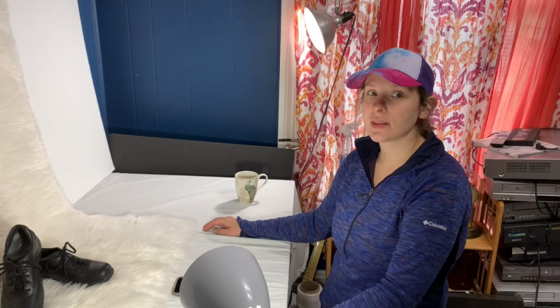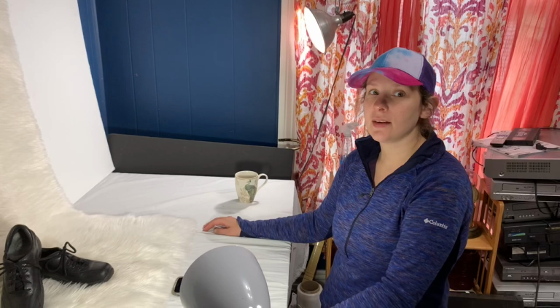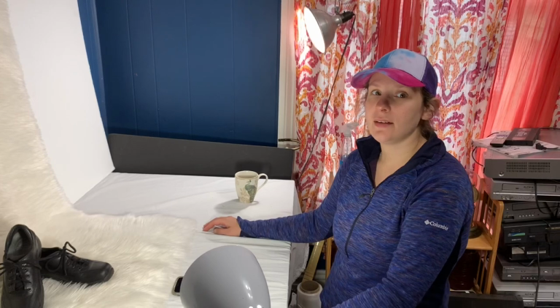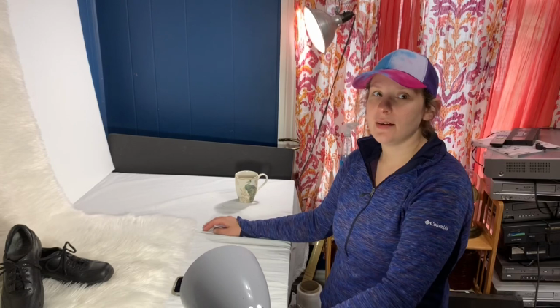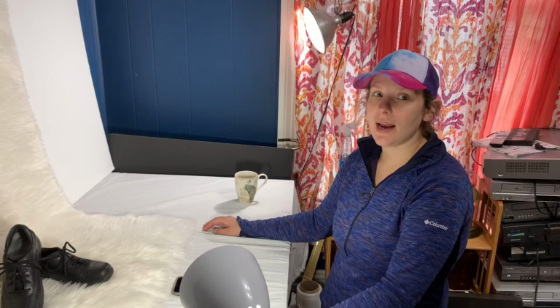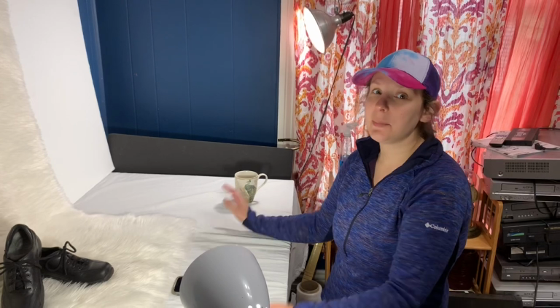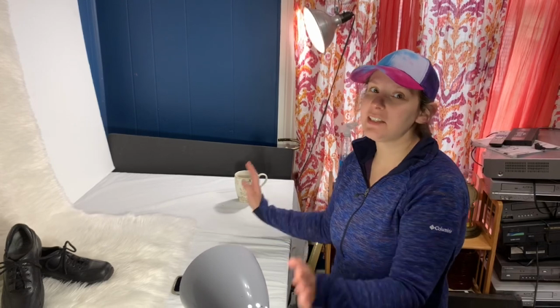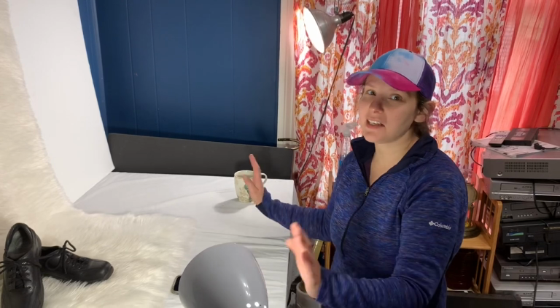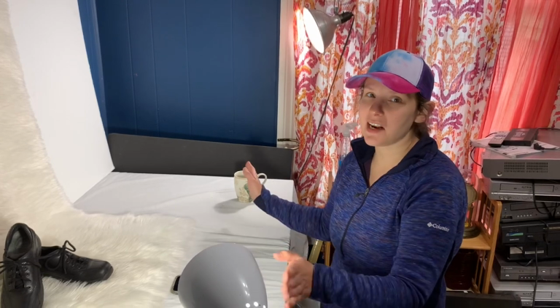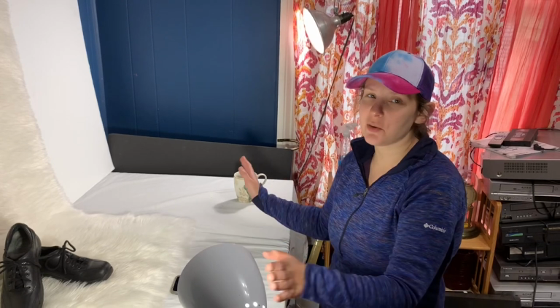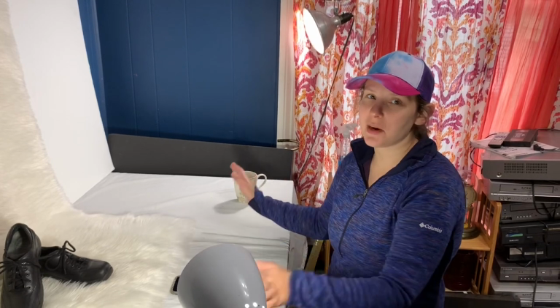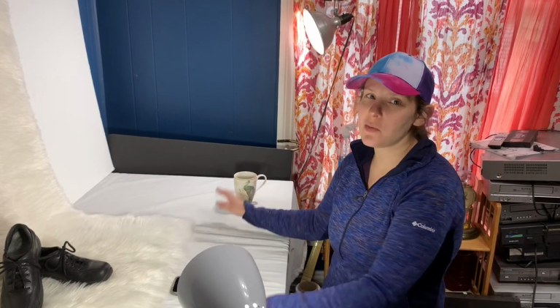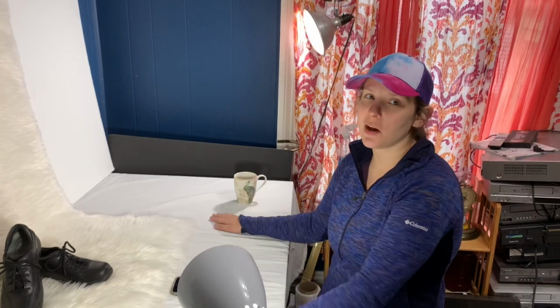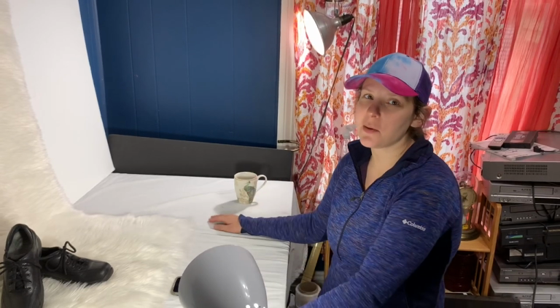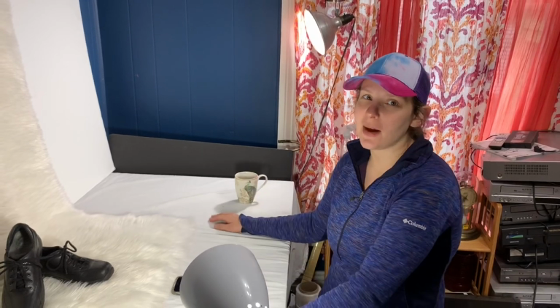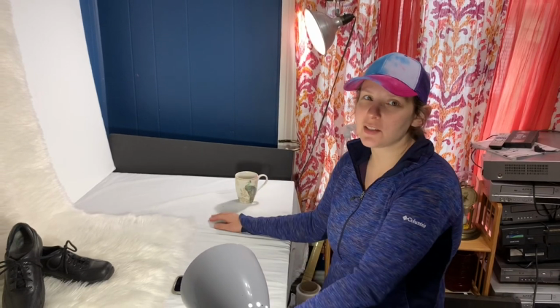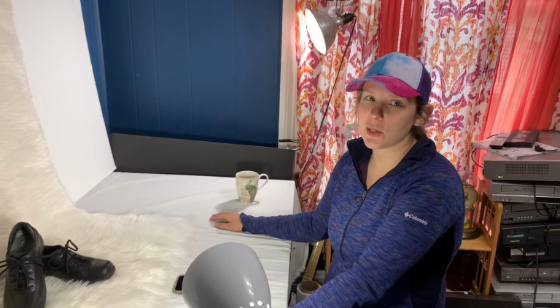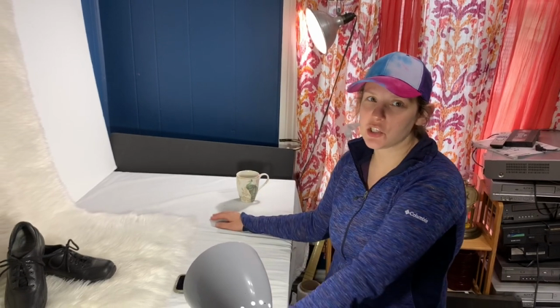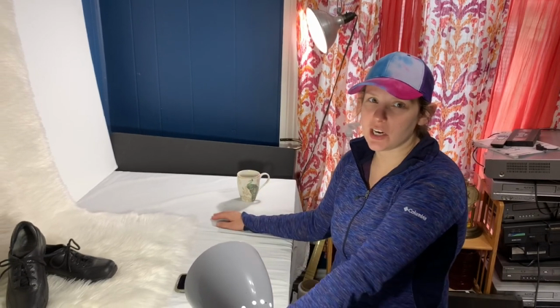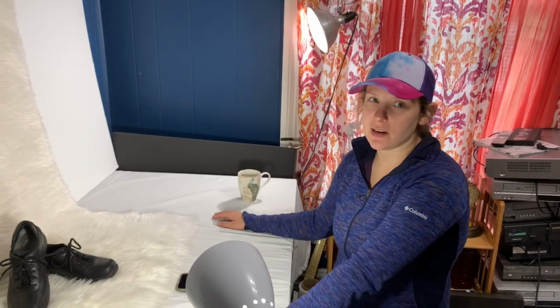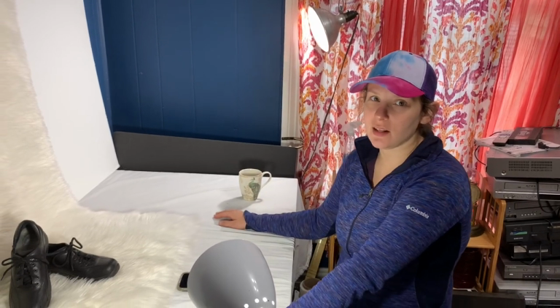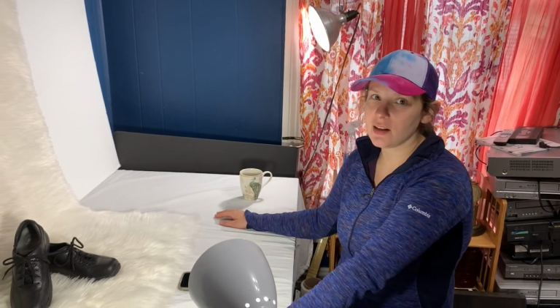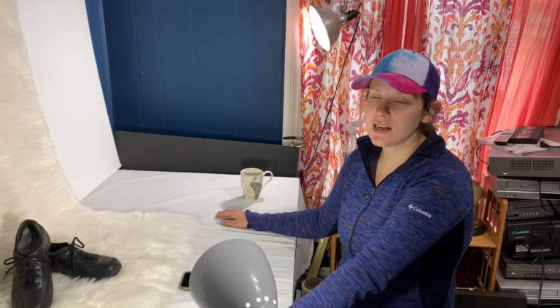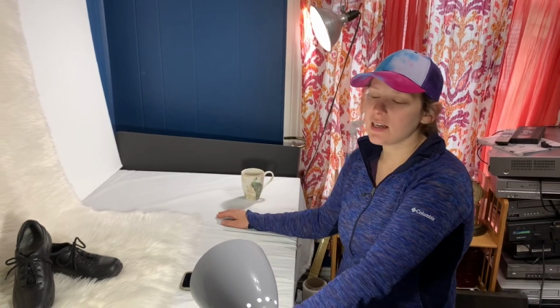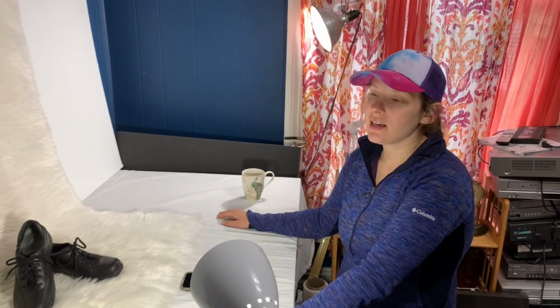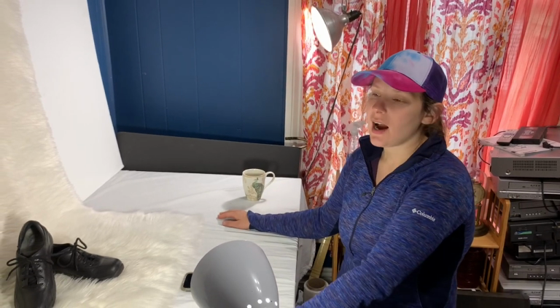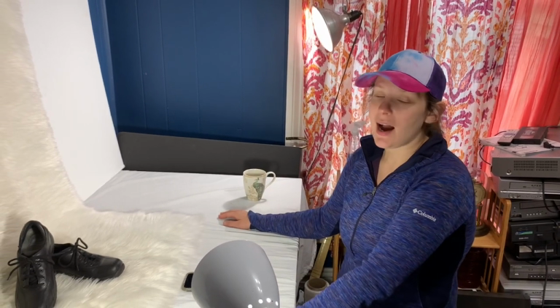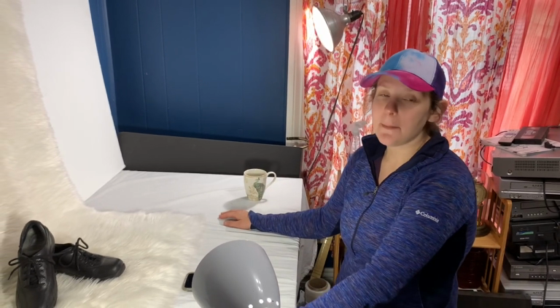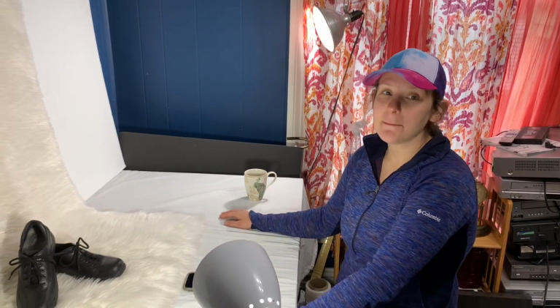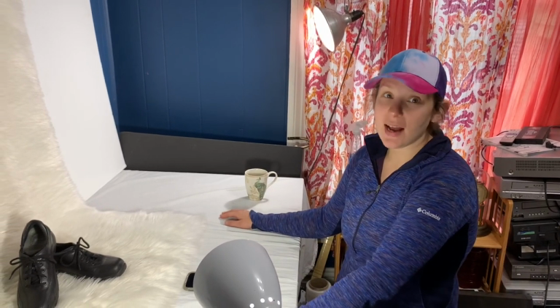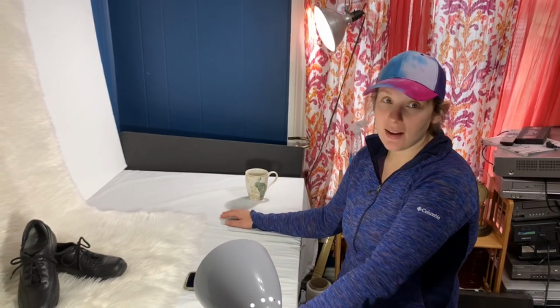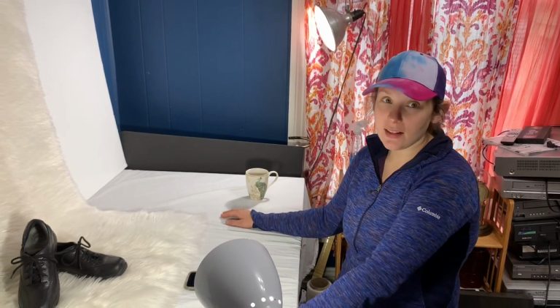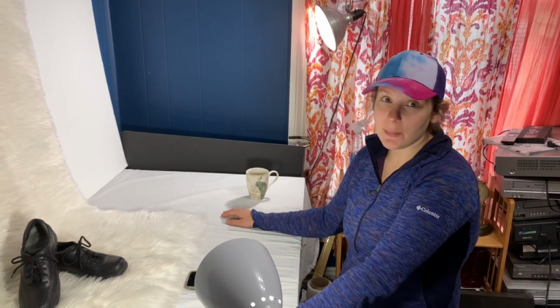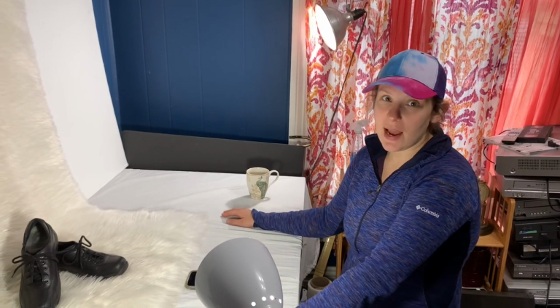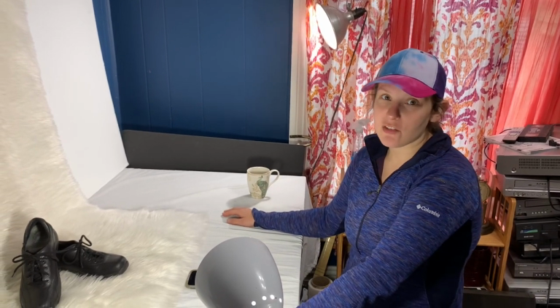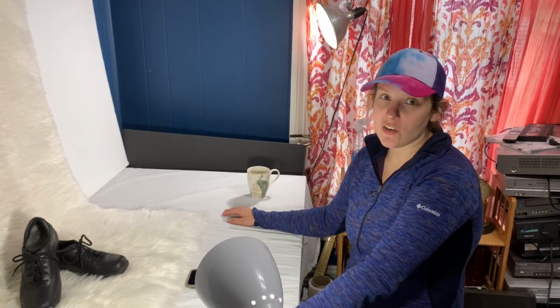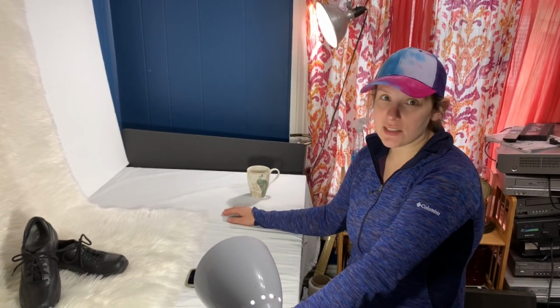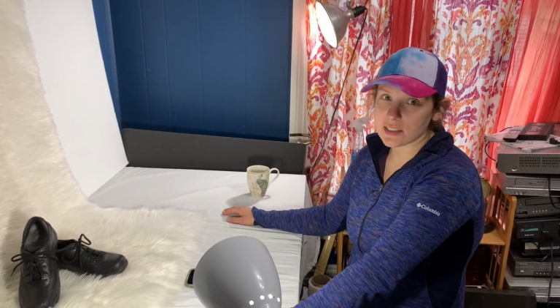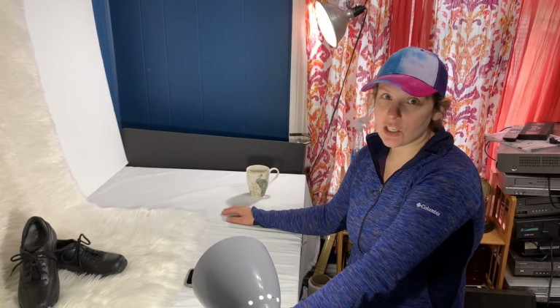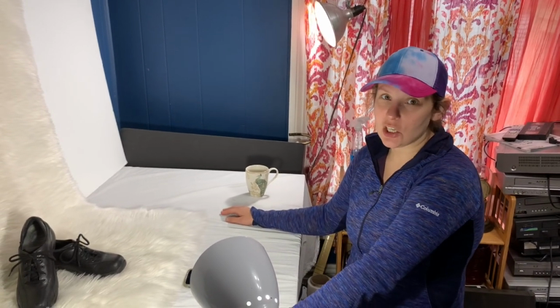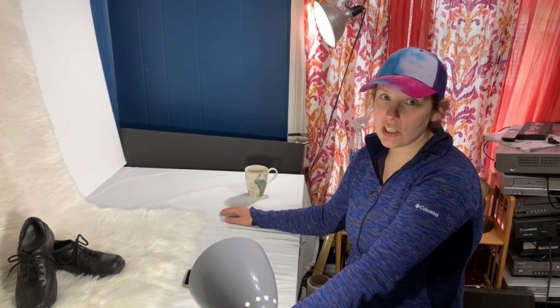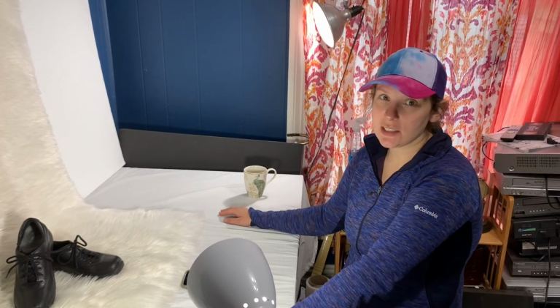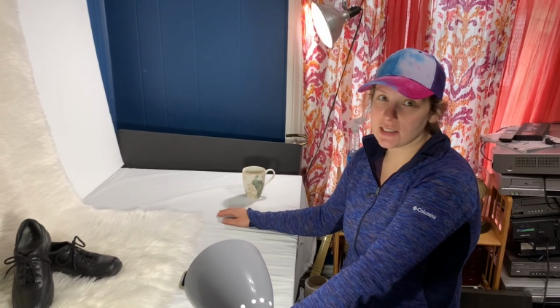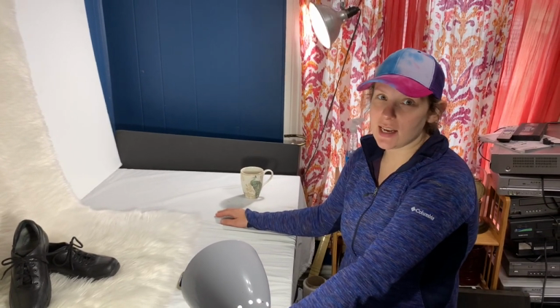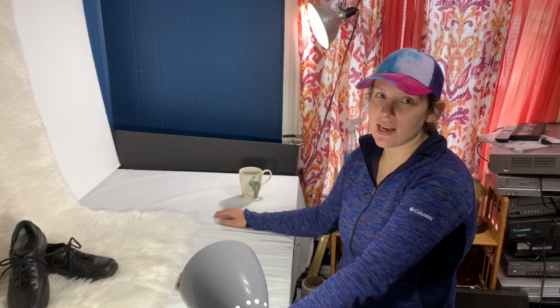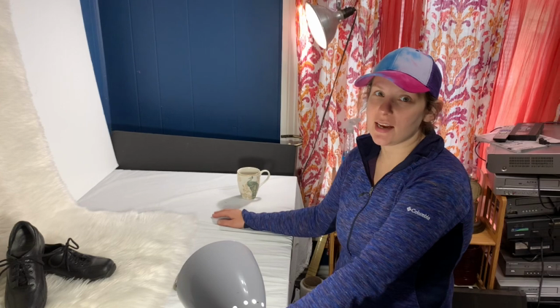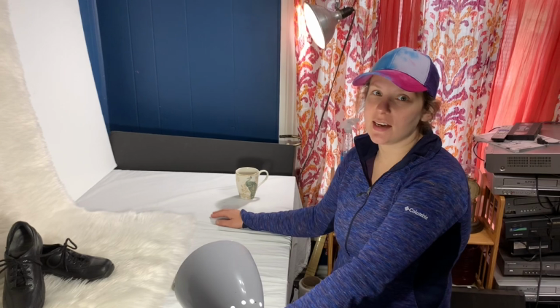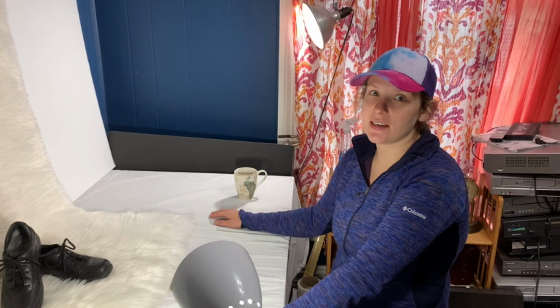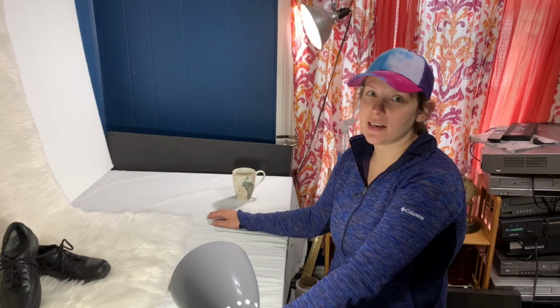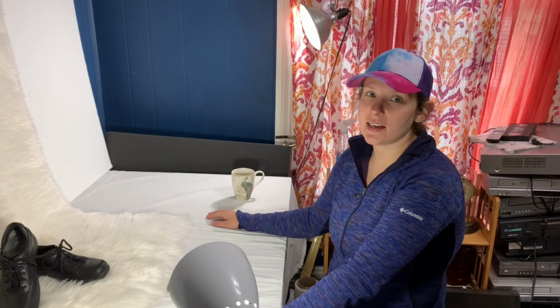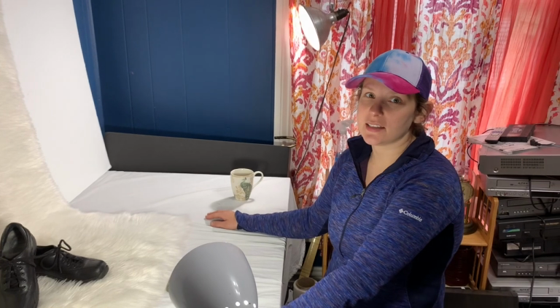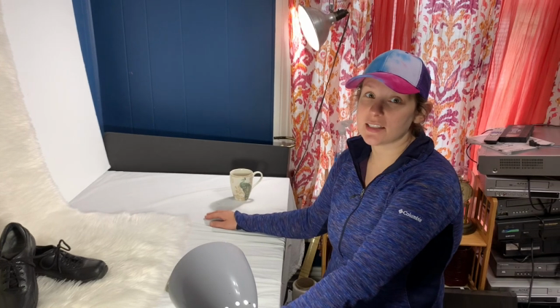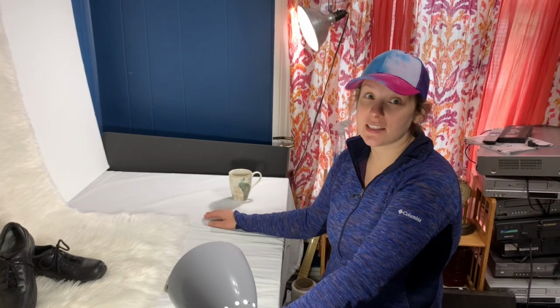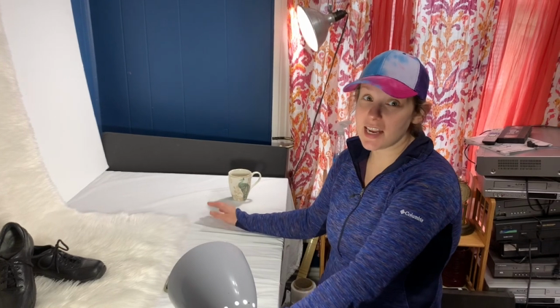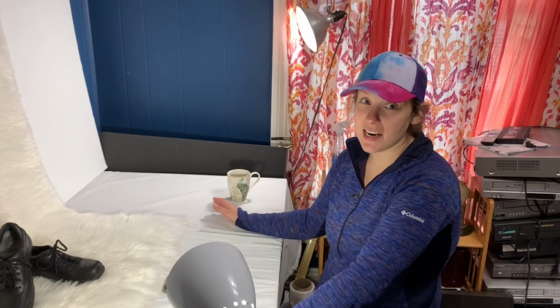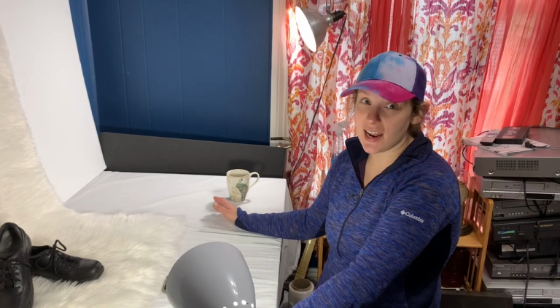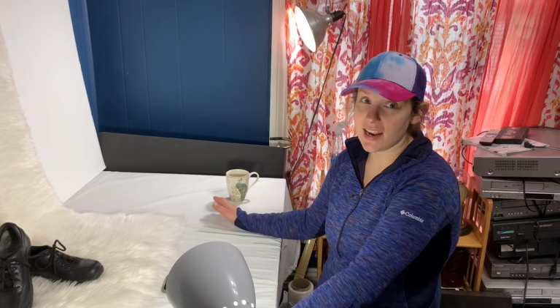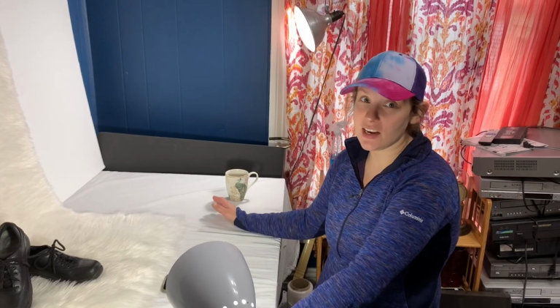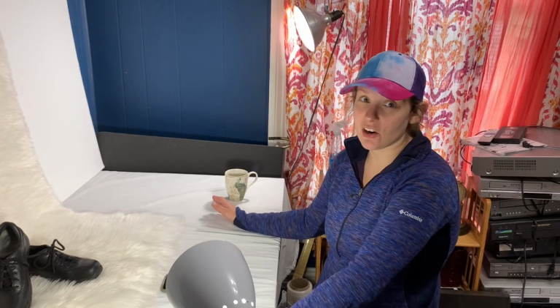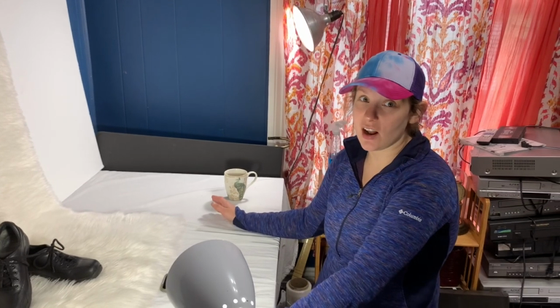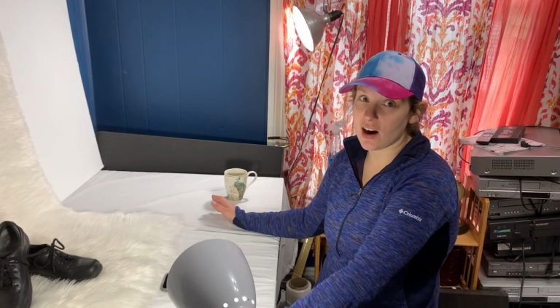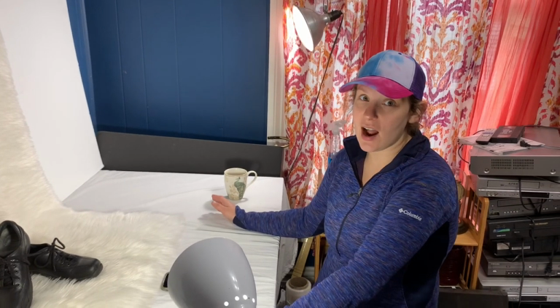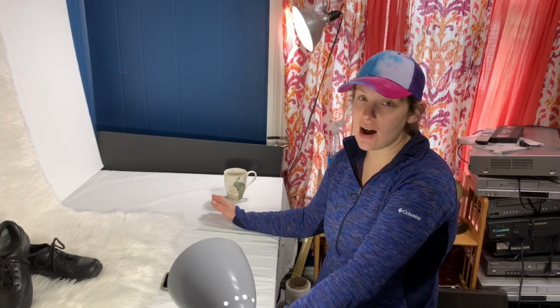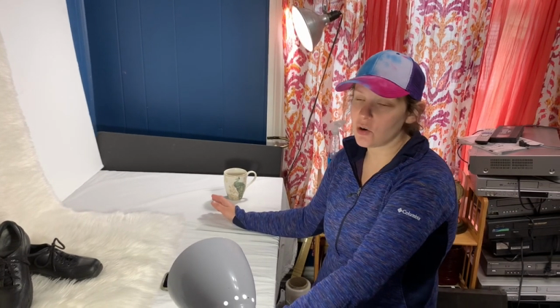Happy Sunday everybody! Welcome back to our channel. I'm Mel, I'm half of Hustlin' Hooks and it's Sunday here at our house.